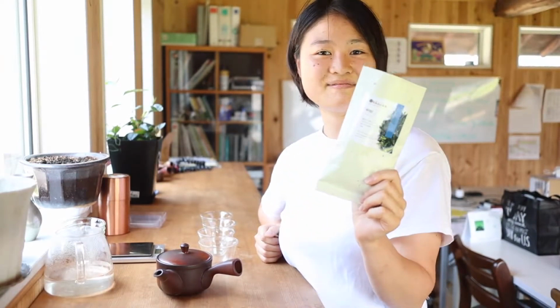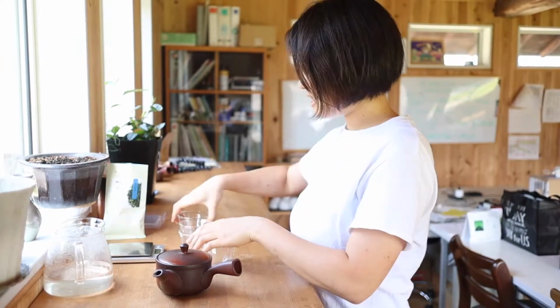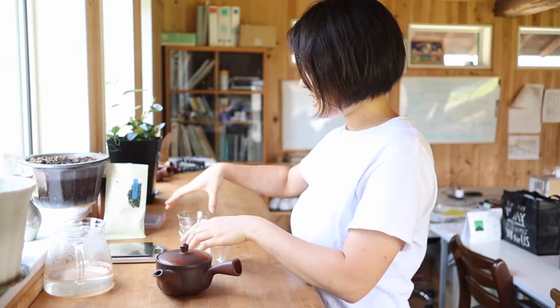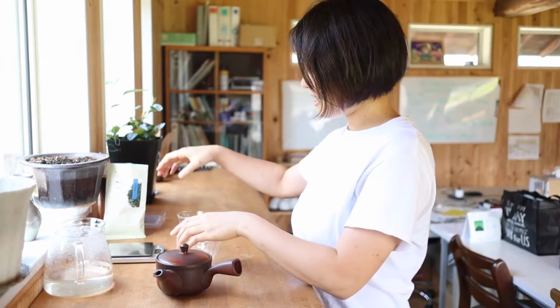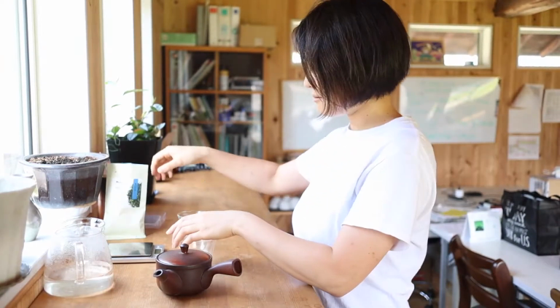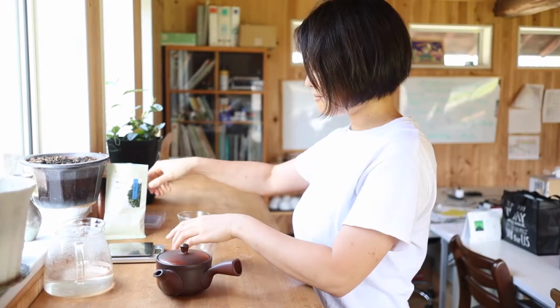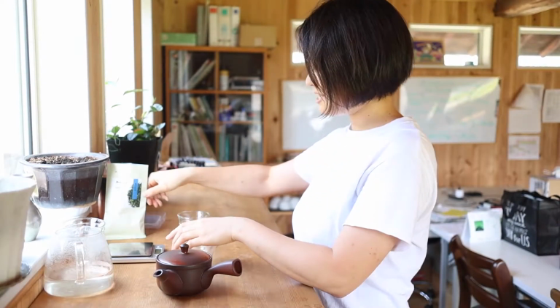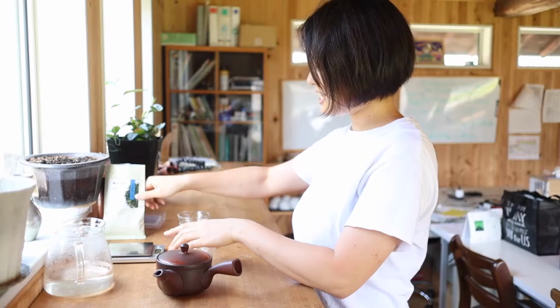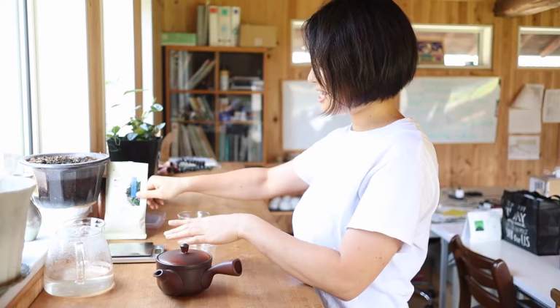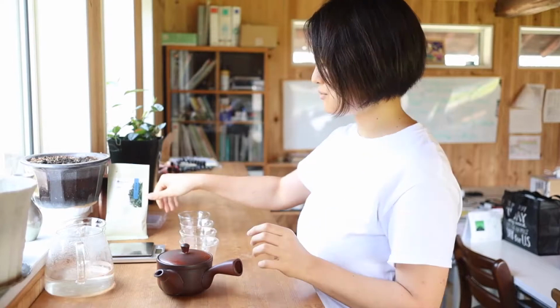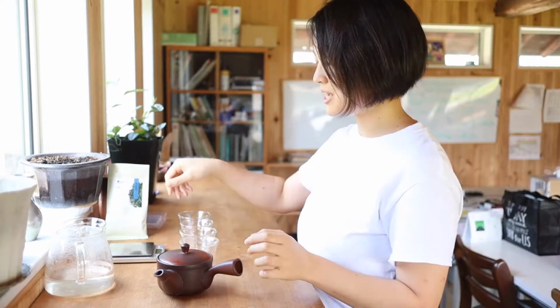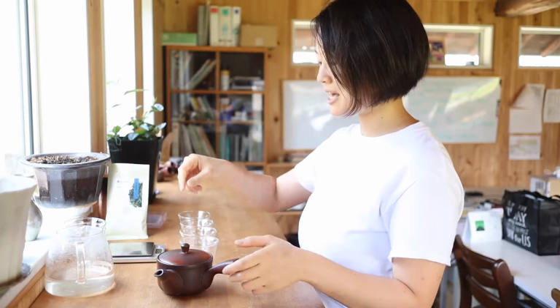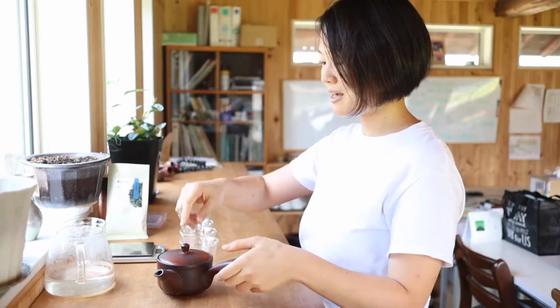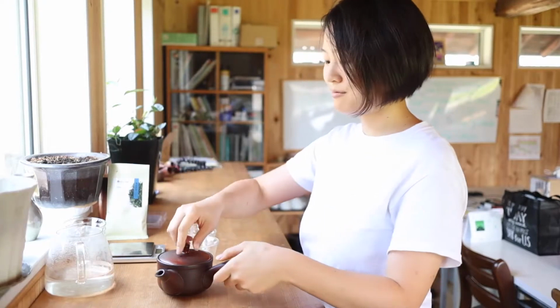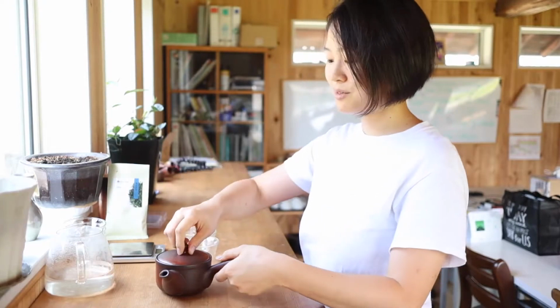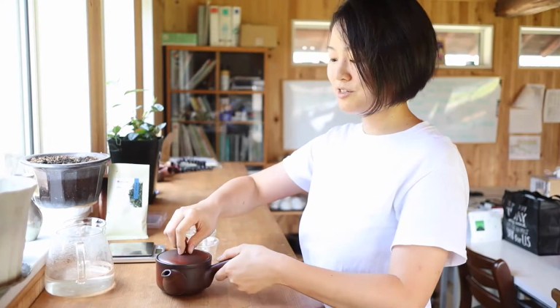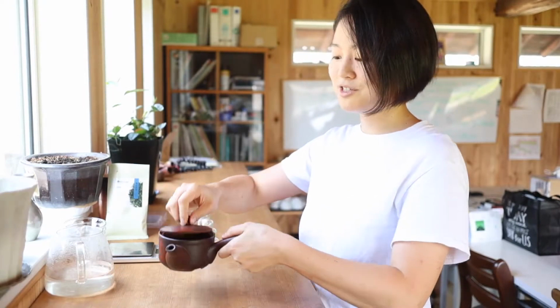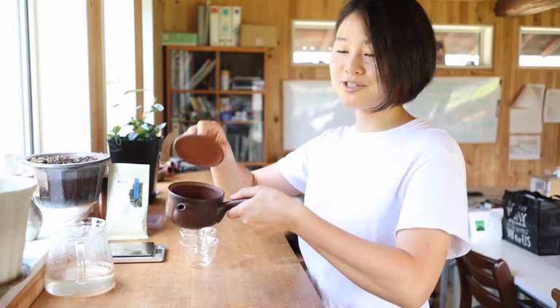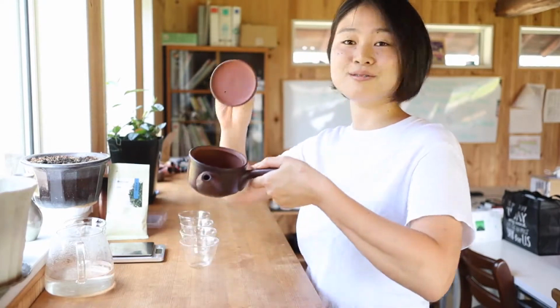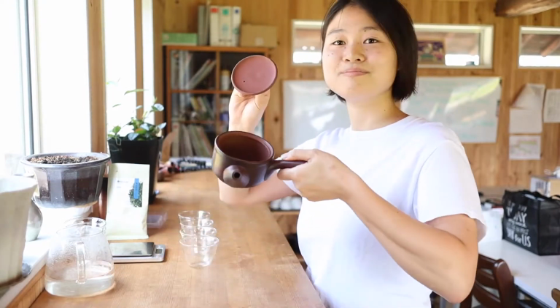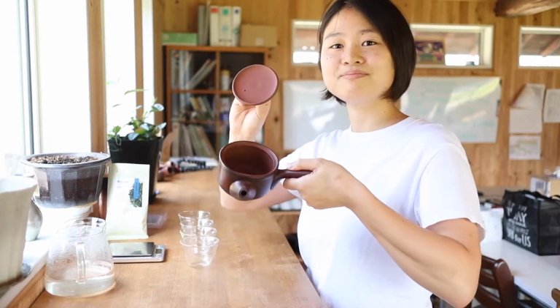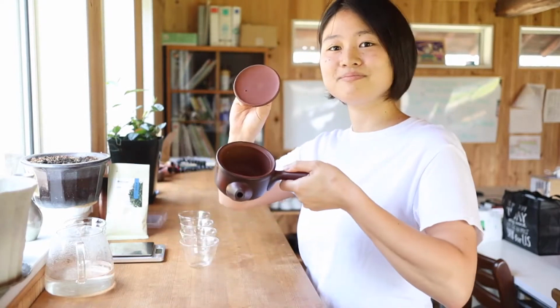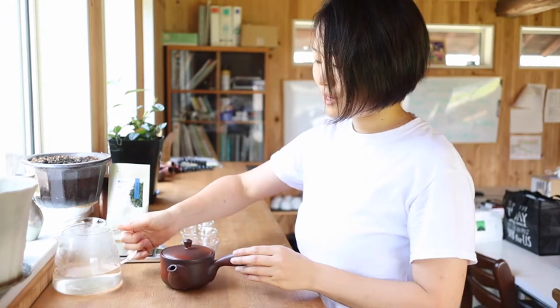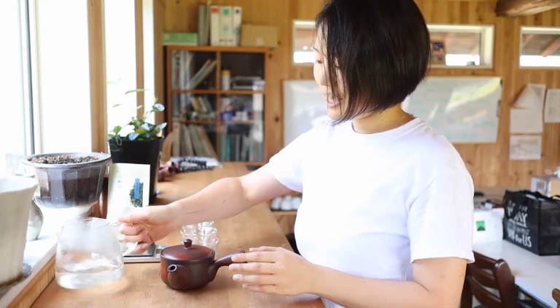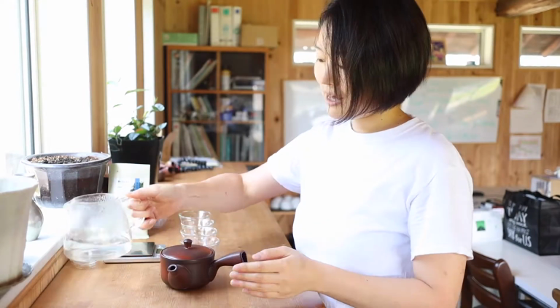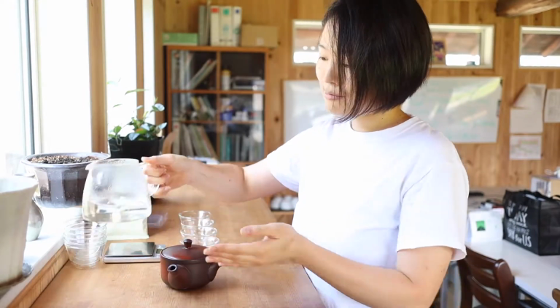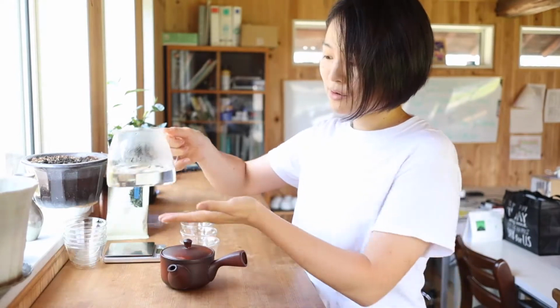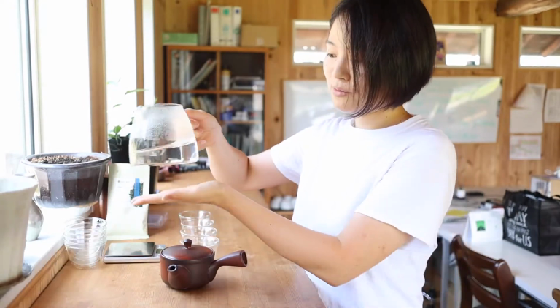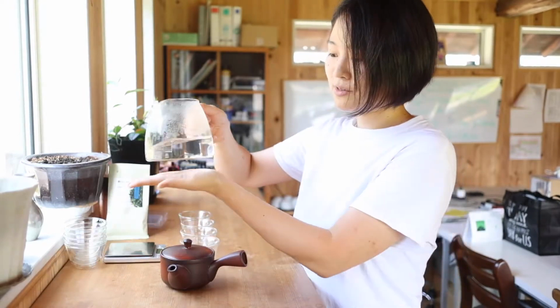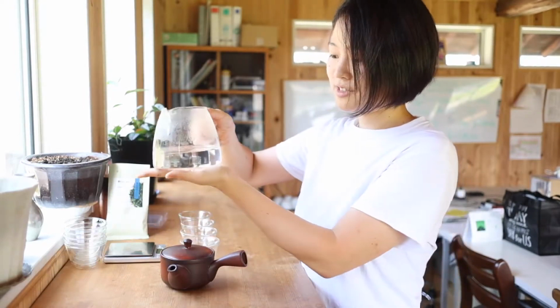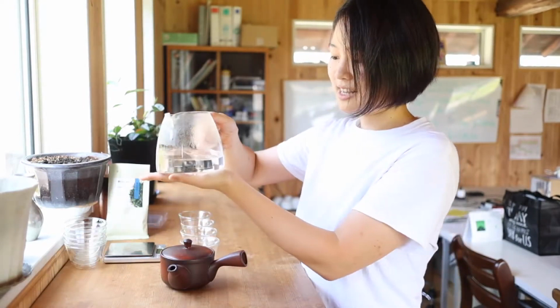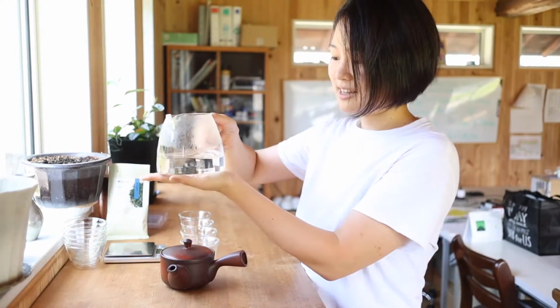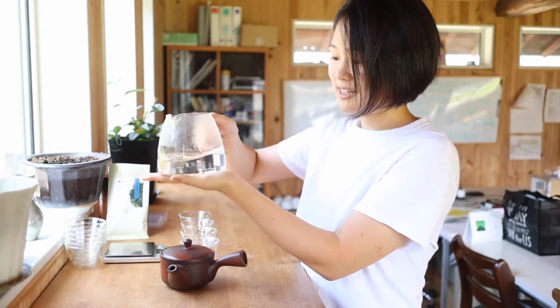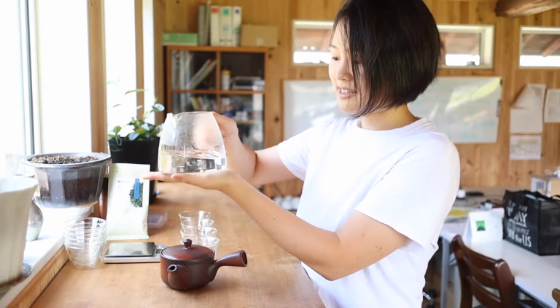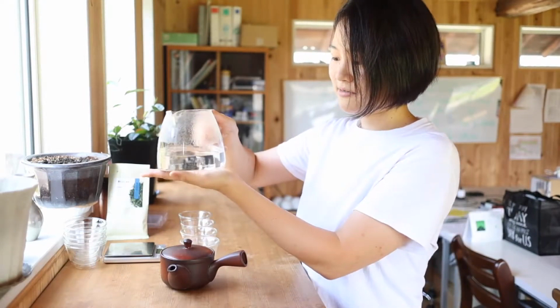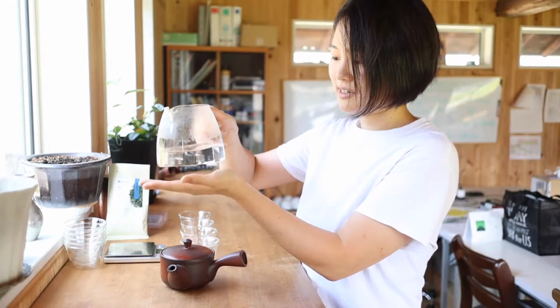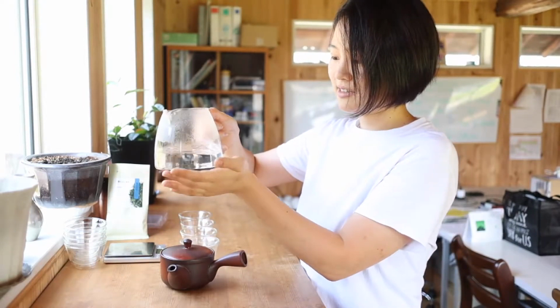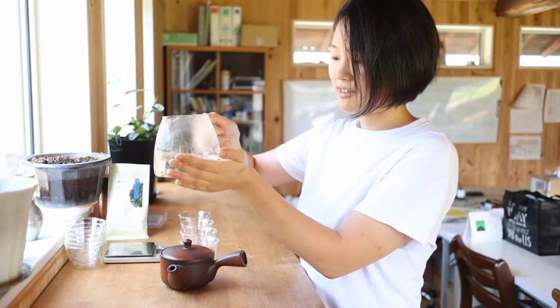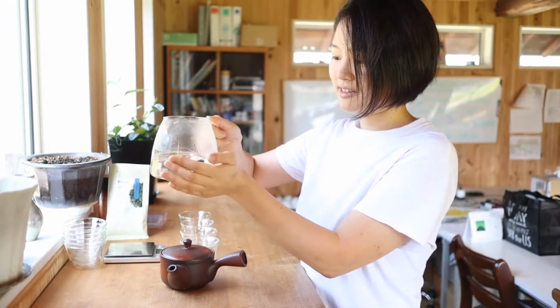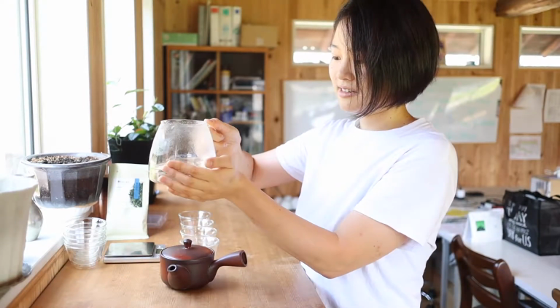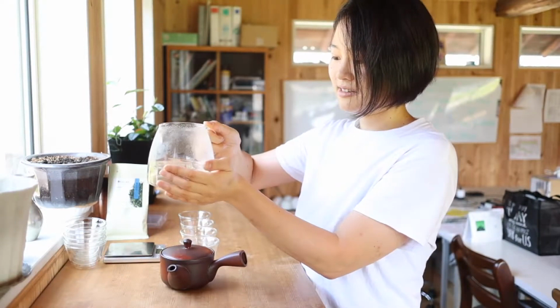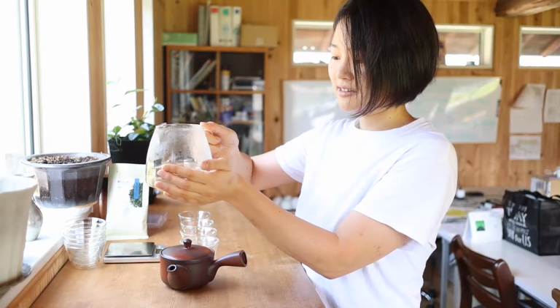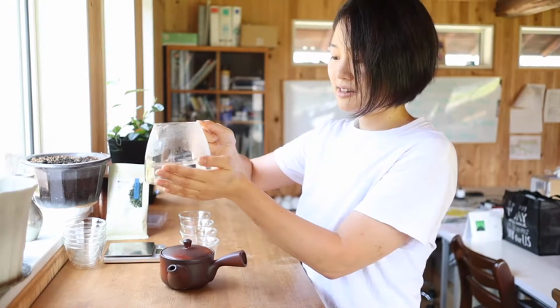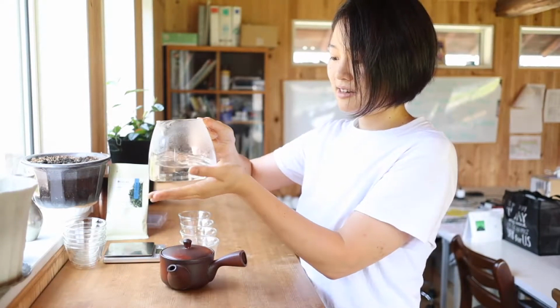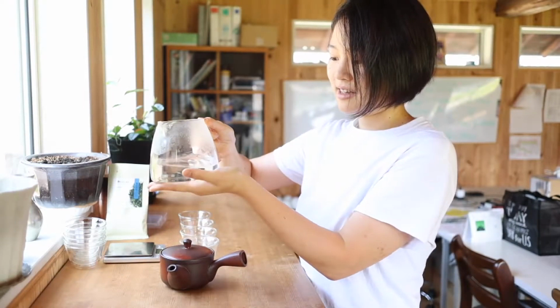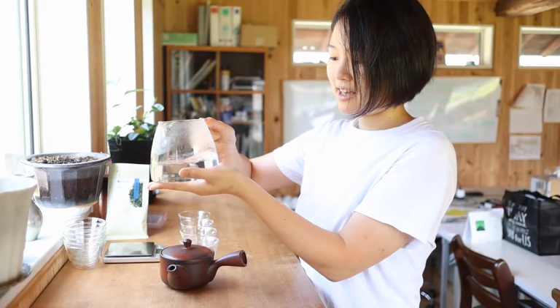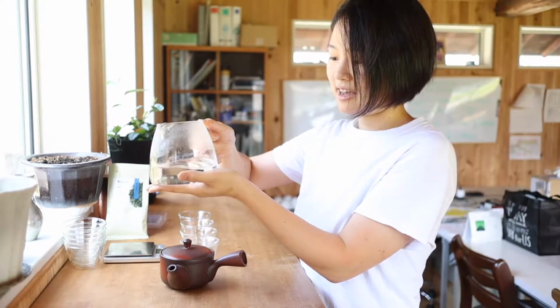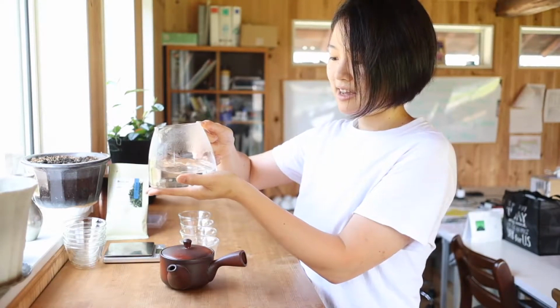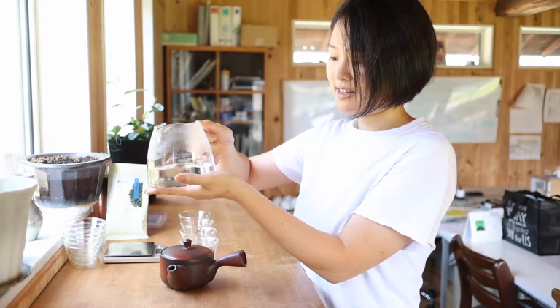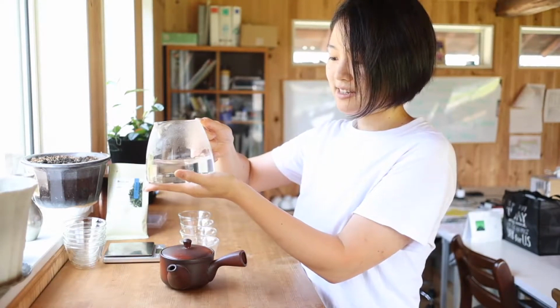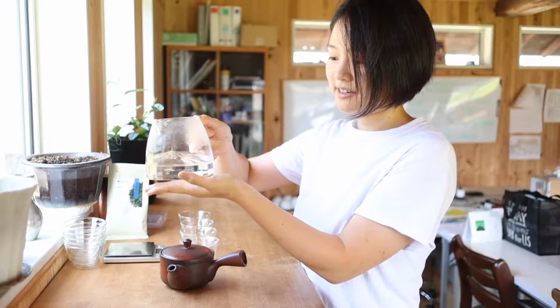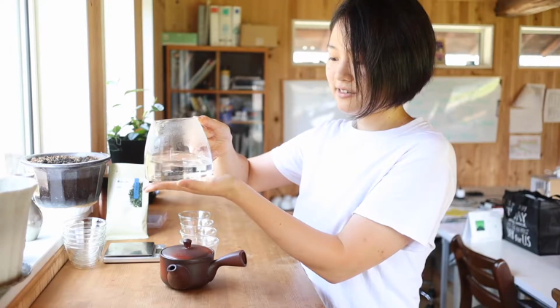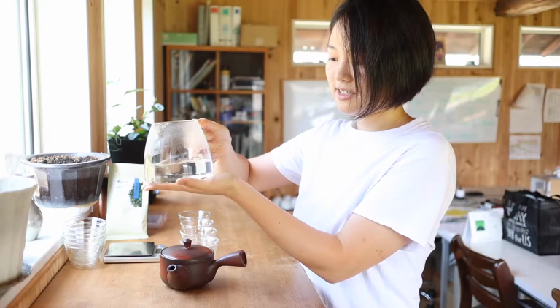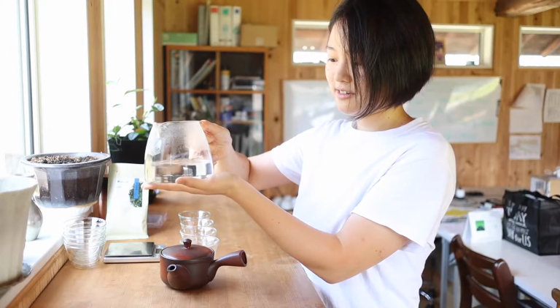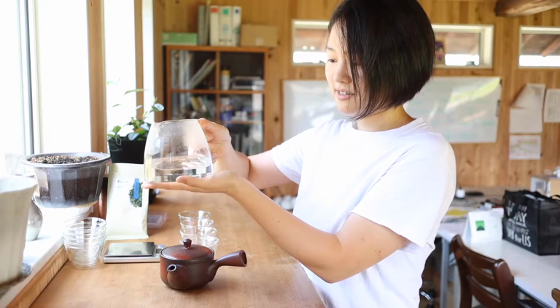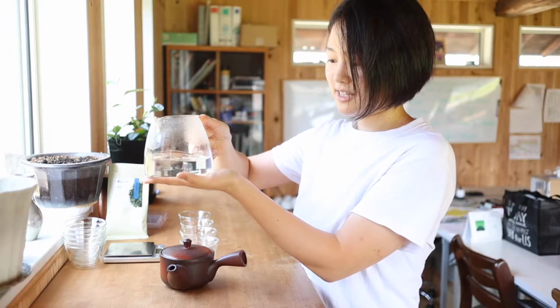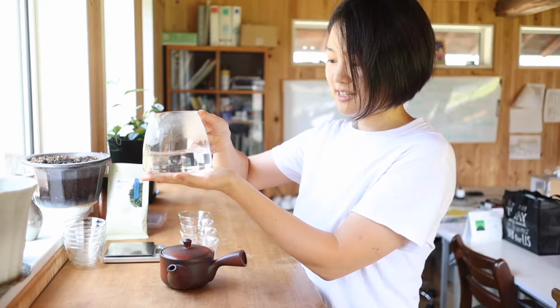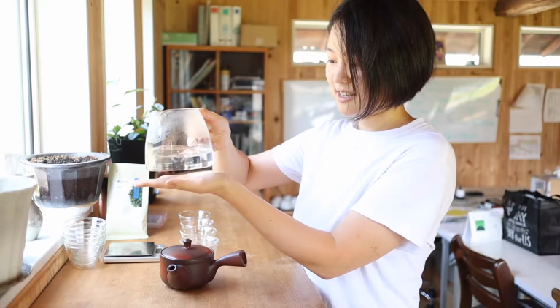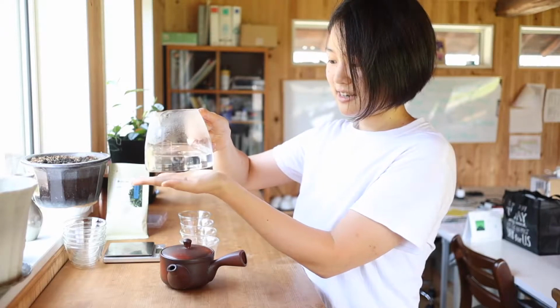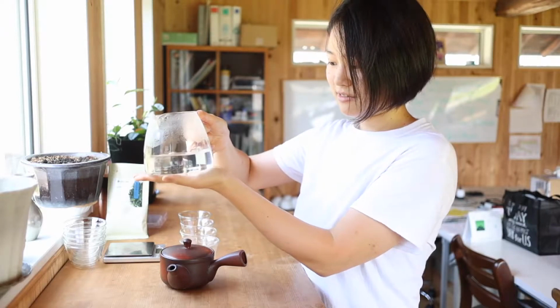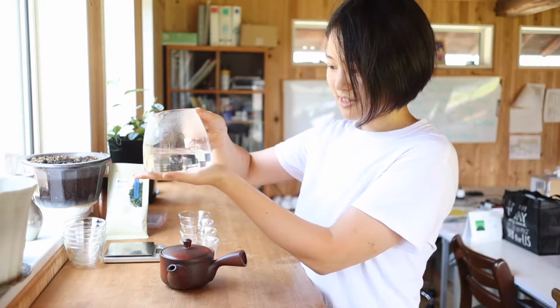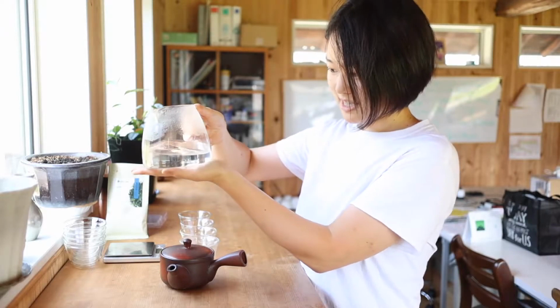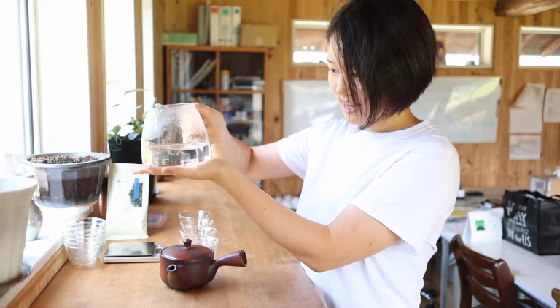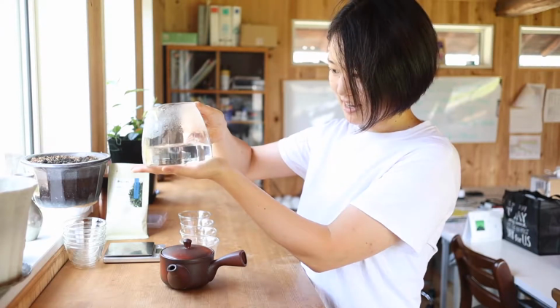We have tea. We have Kyusu. We have hot water. It's around 80 degrees Celsius, I would say.